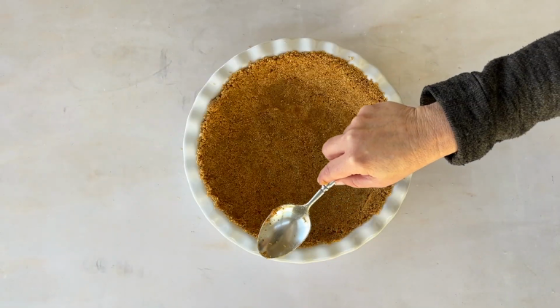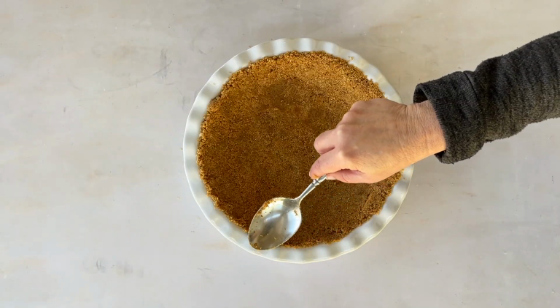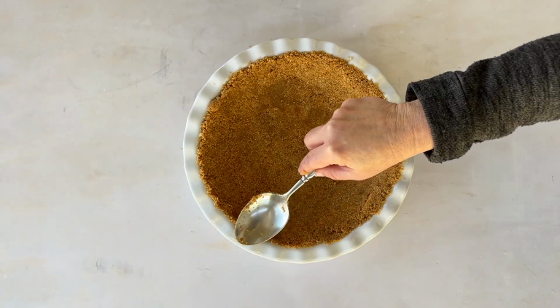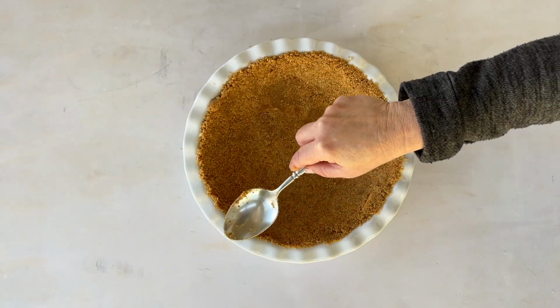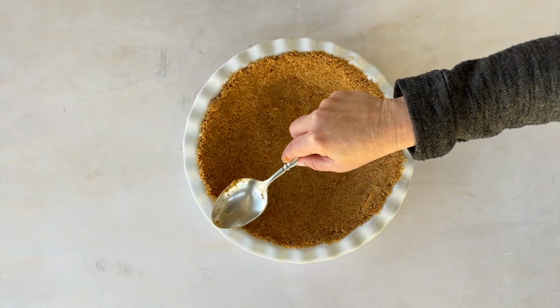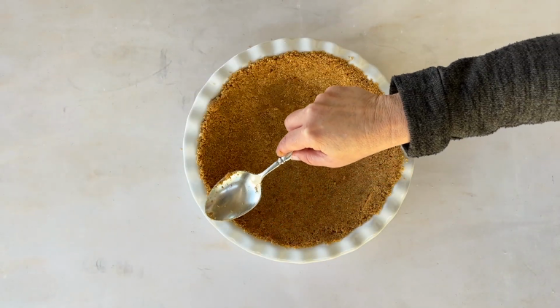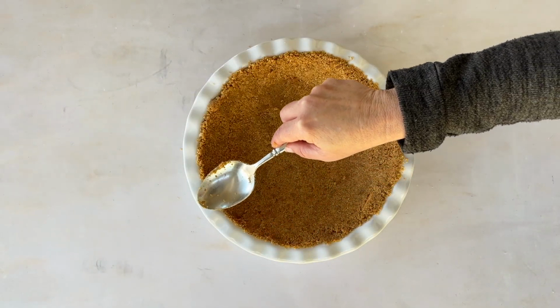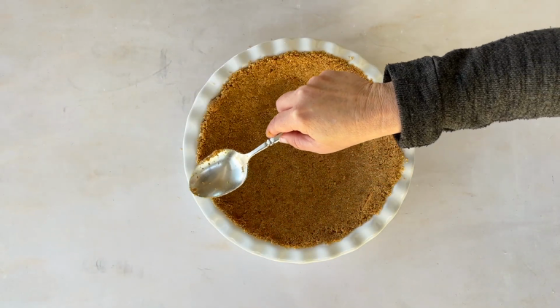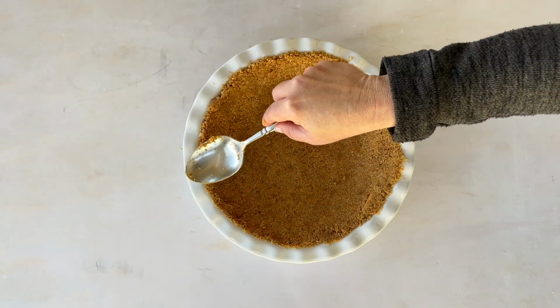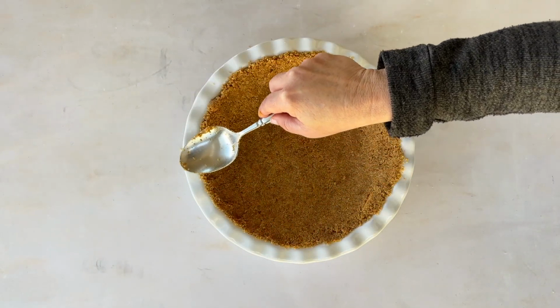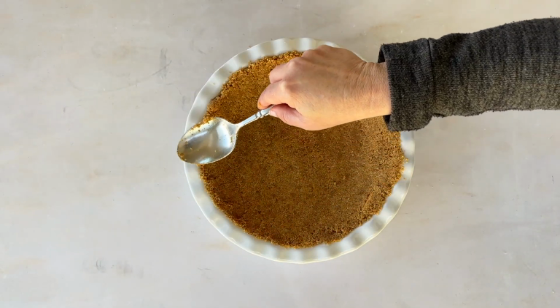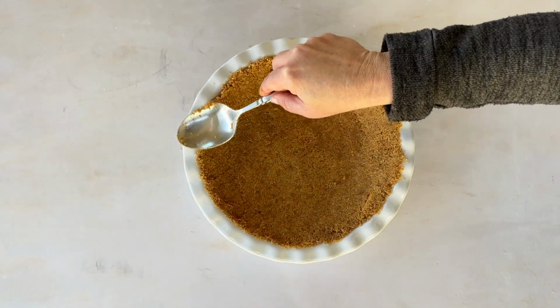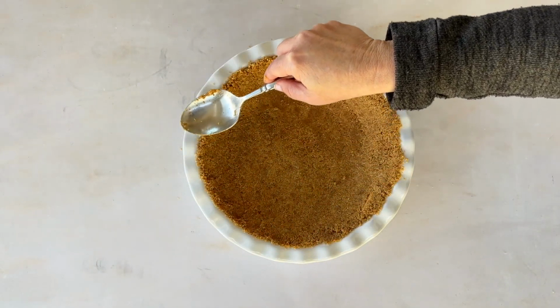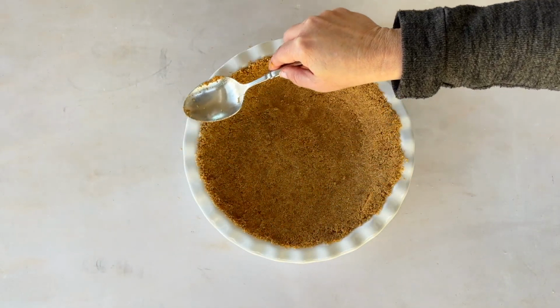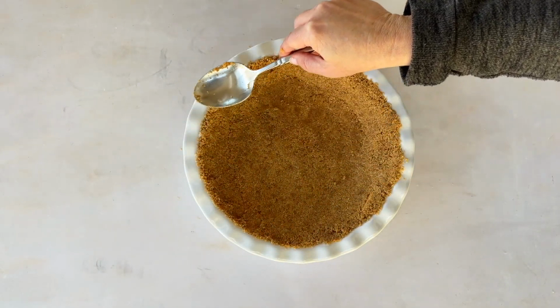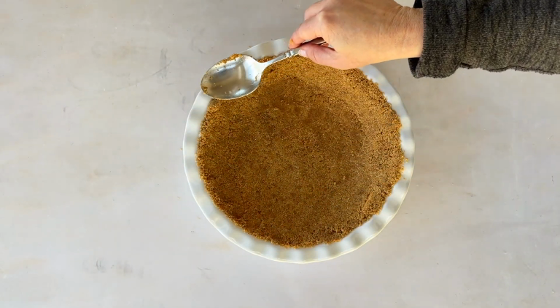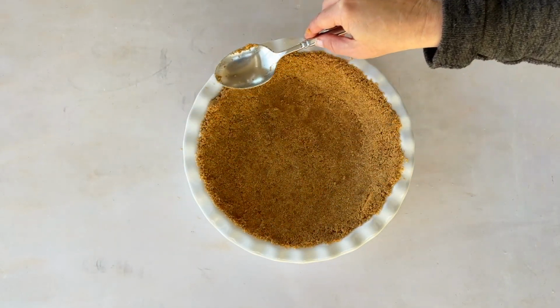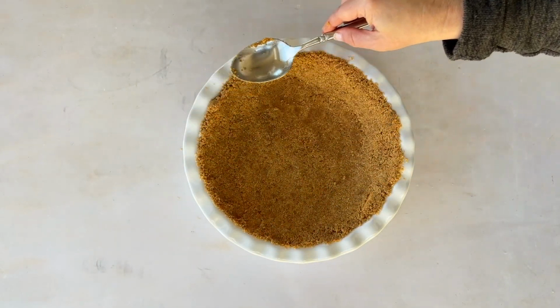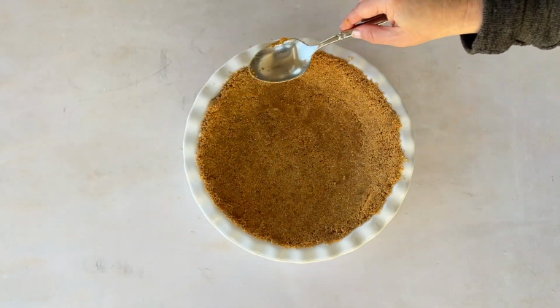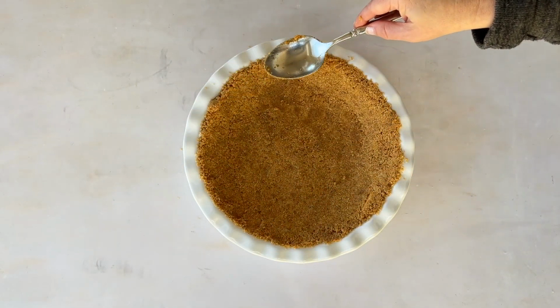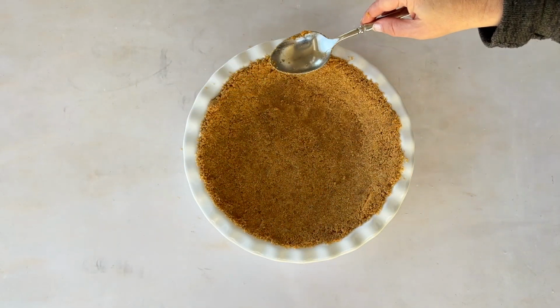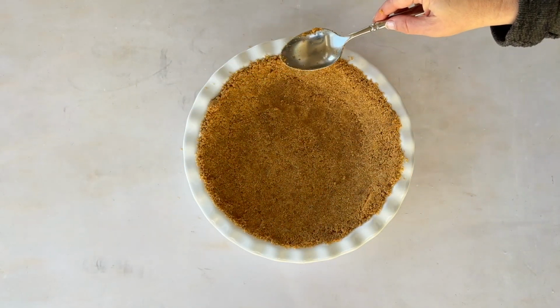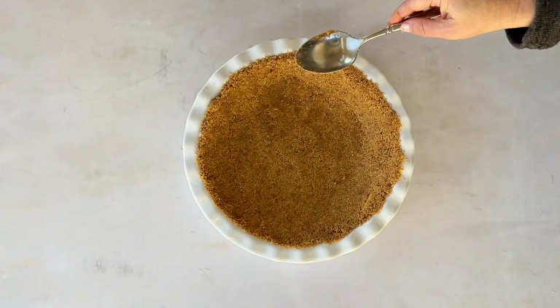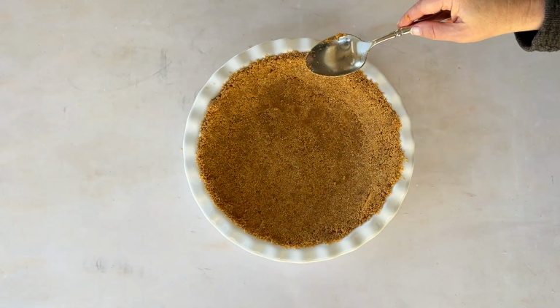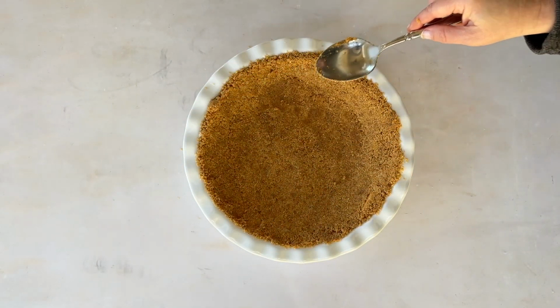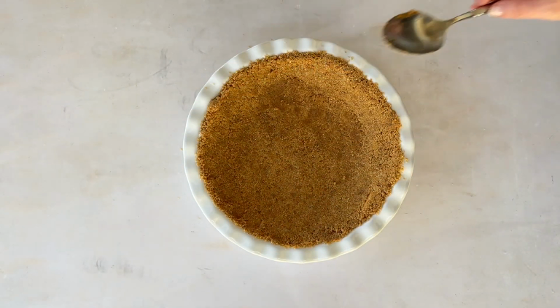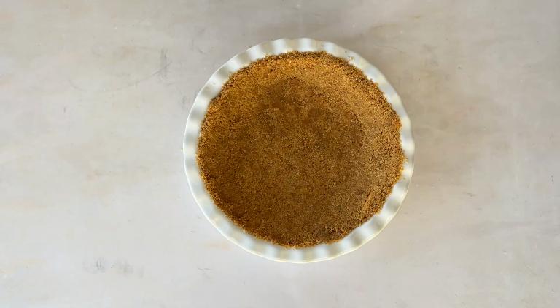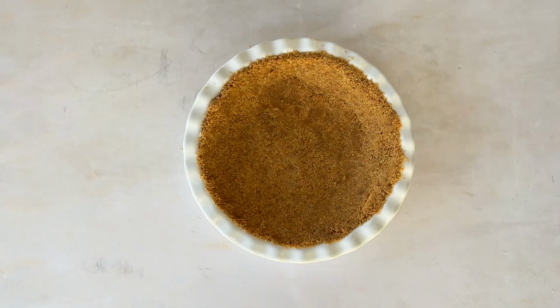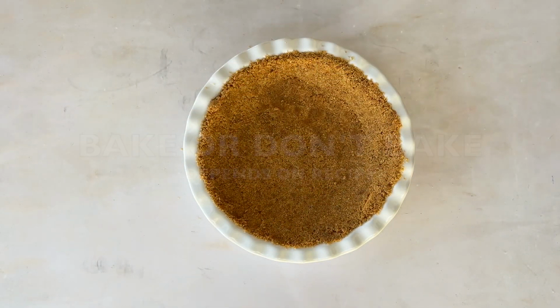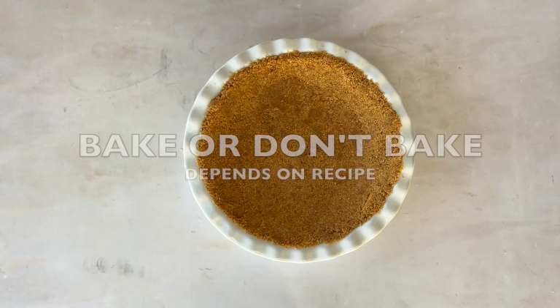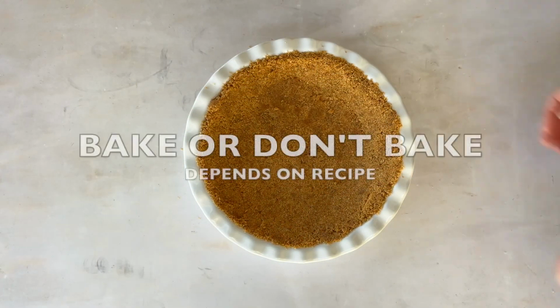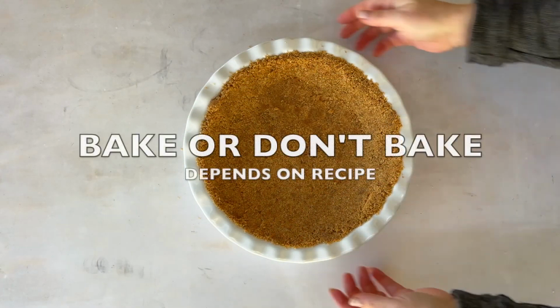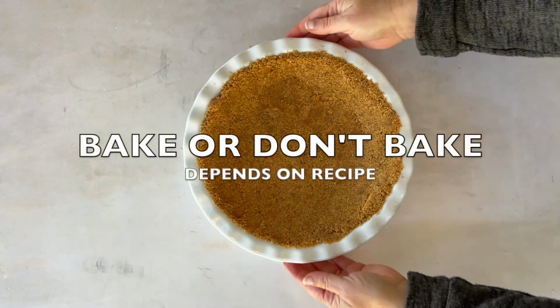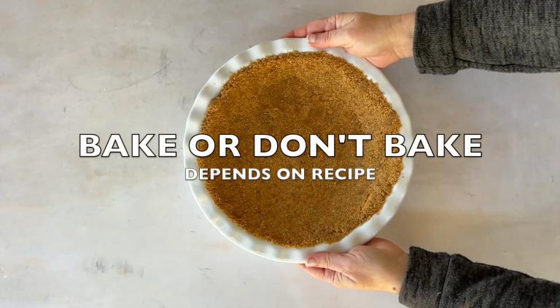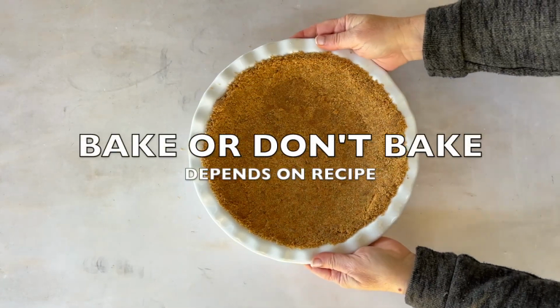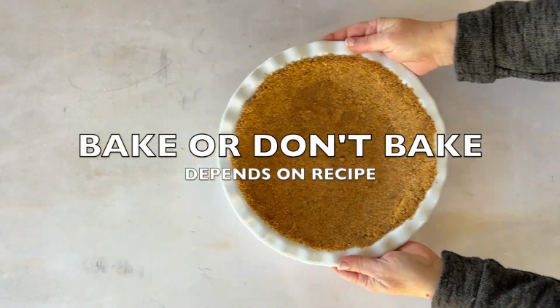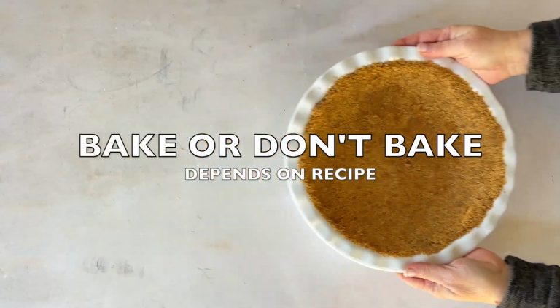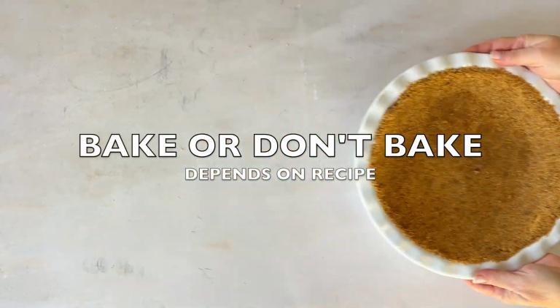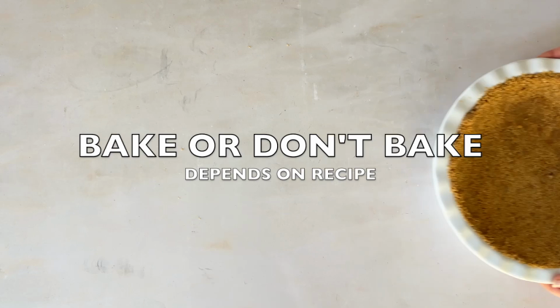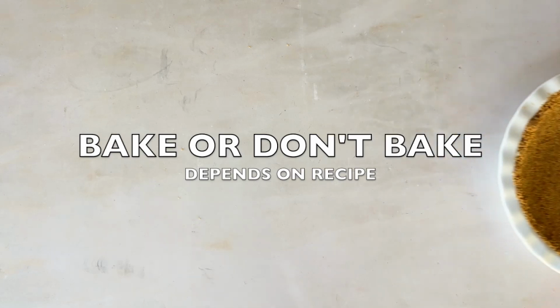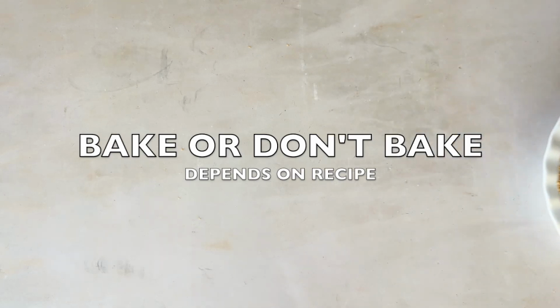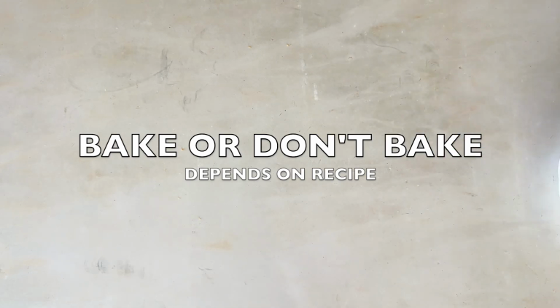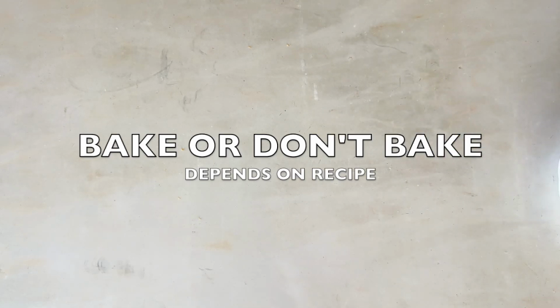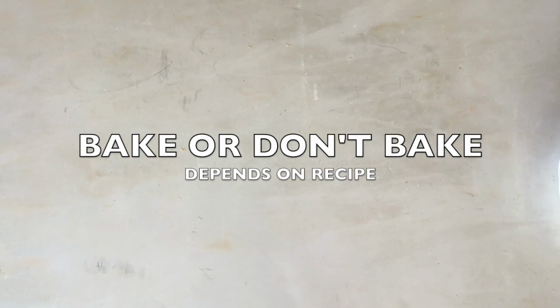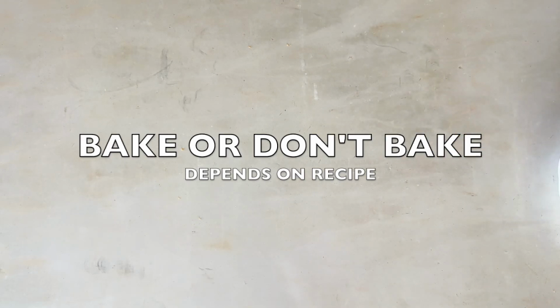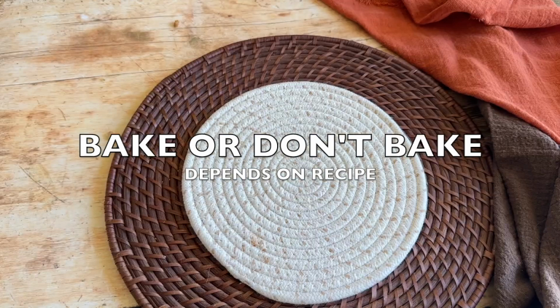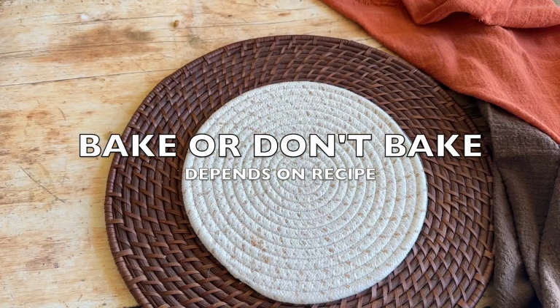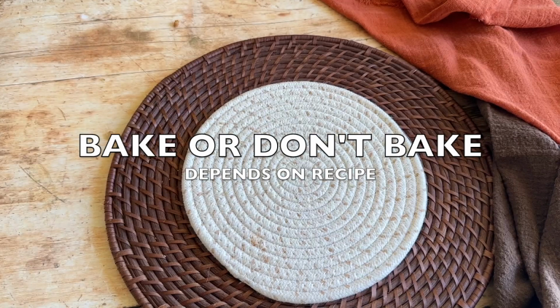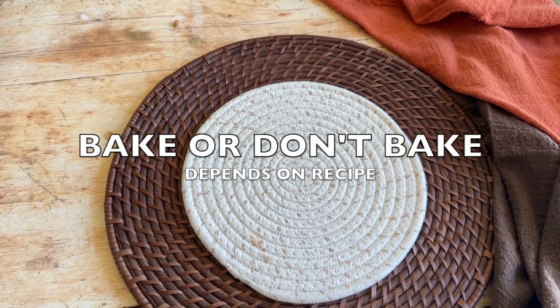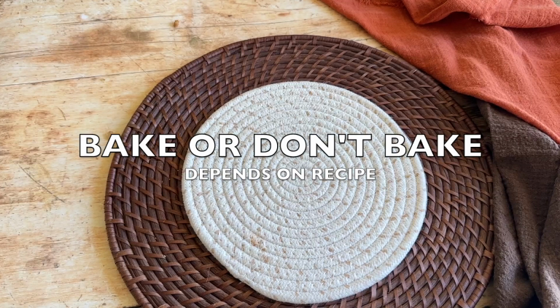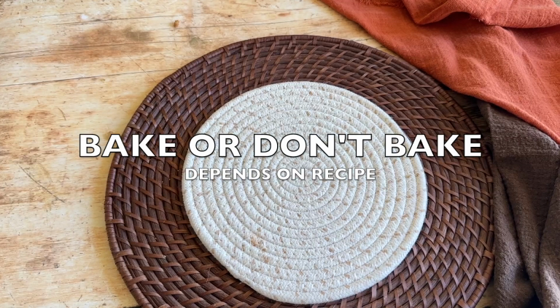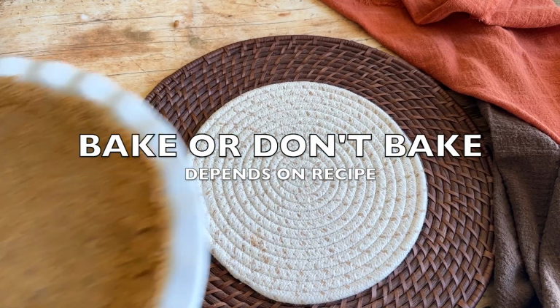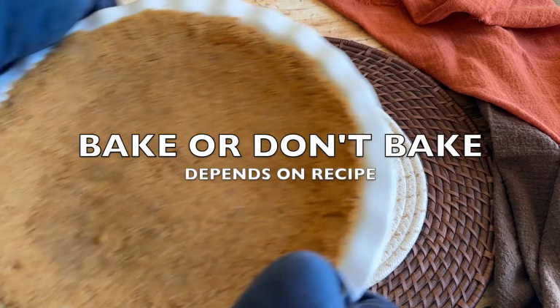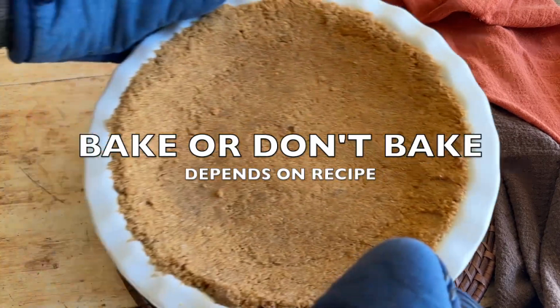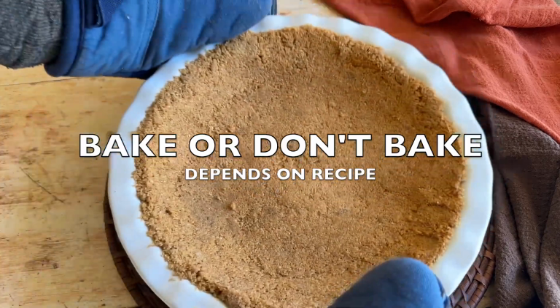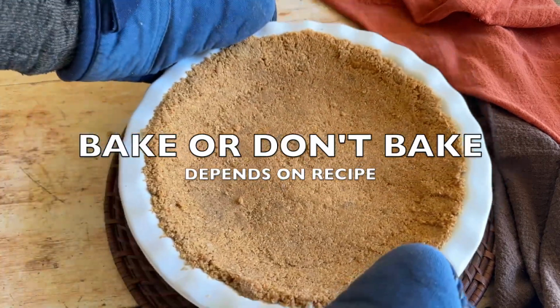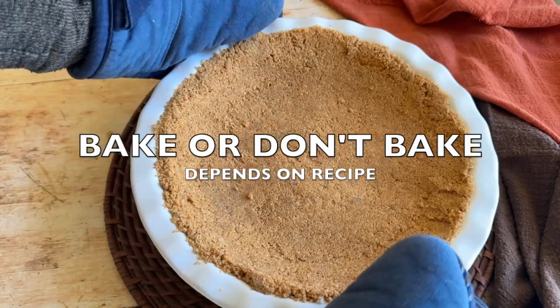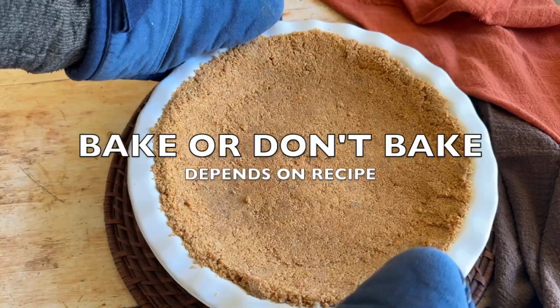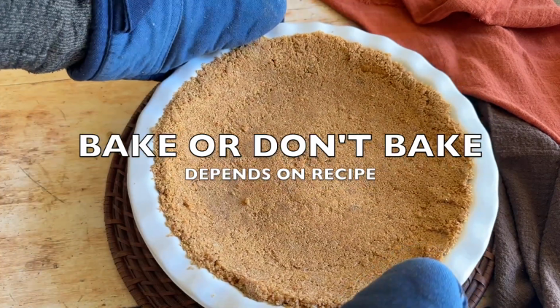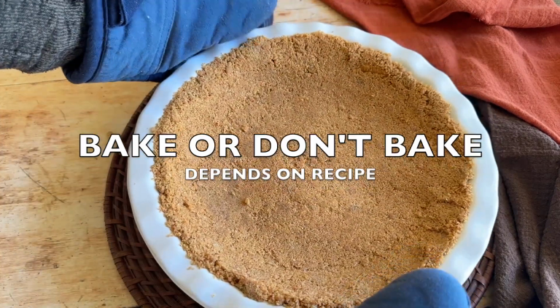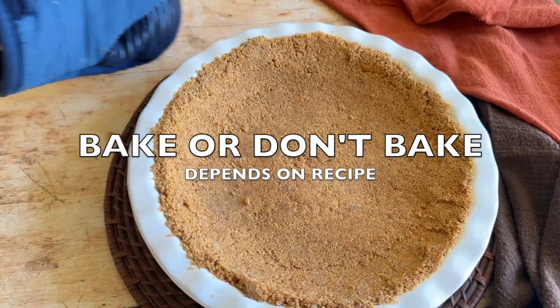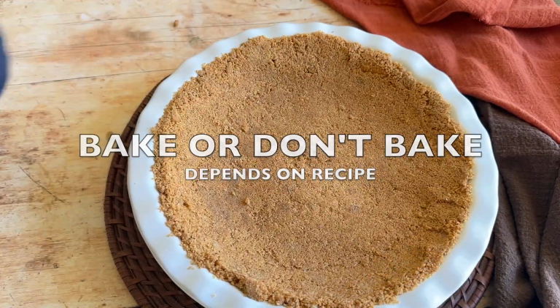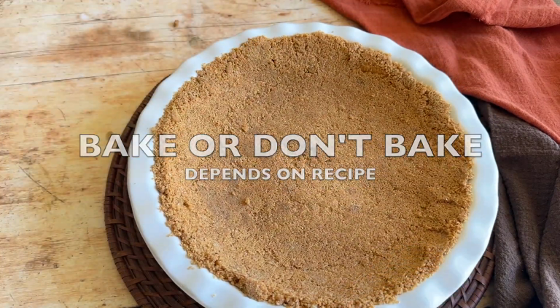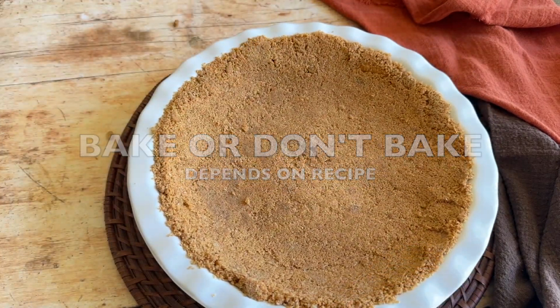For a firmer crust, bake at 350 degrees Fahrenheit for 10 minutes, or just chill it in the fridge if you need a no-bake crust.